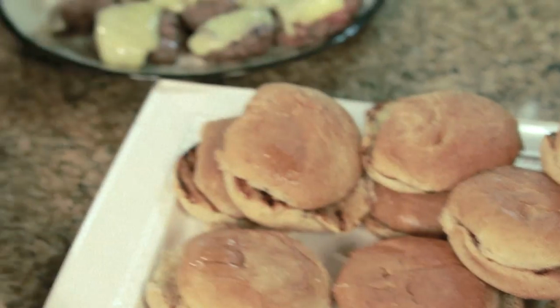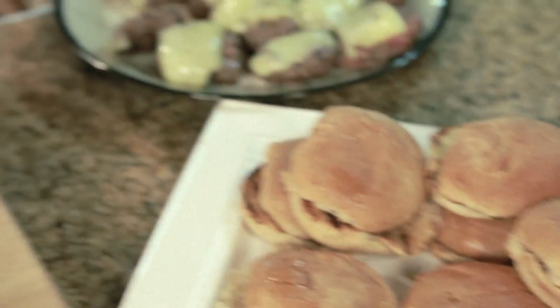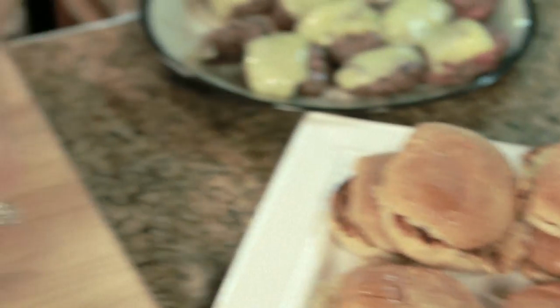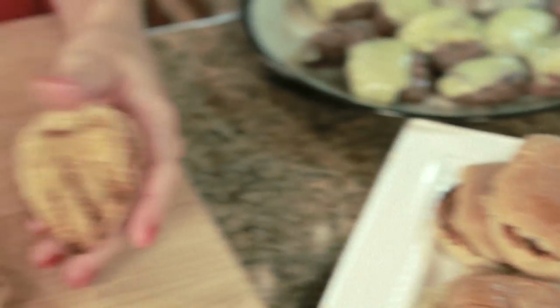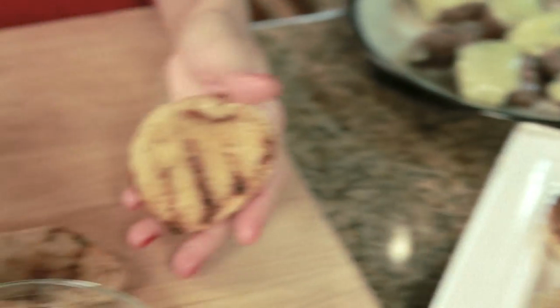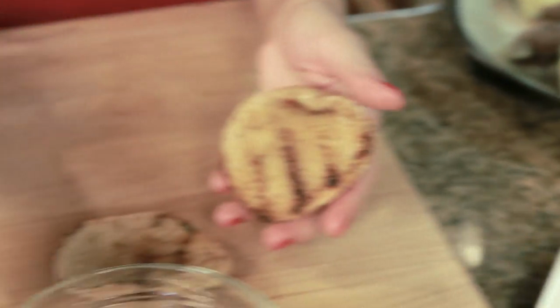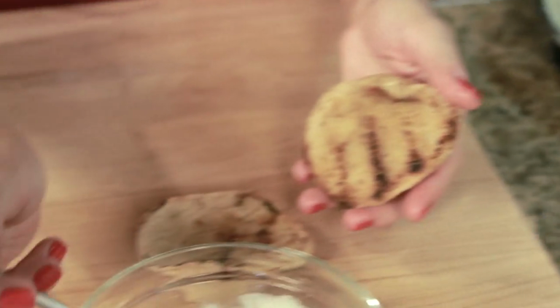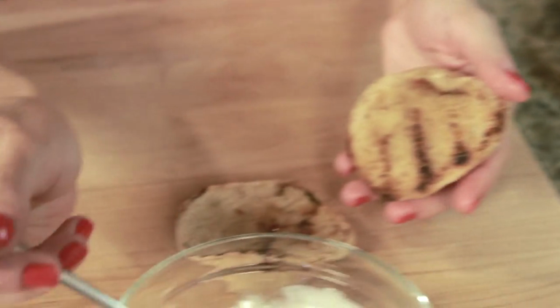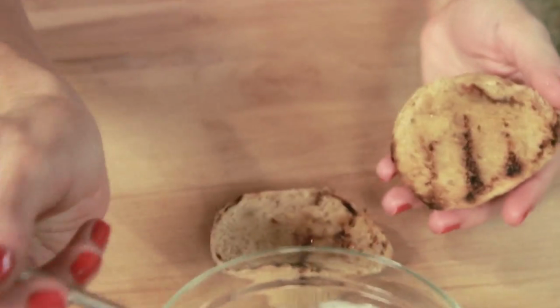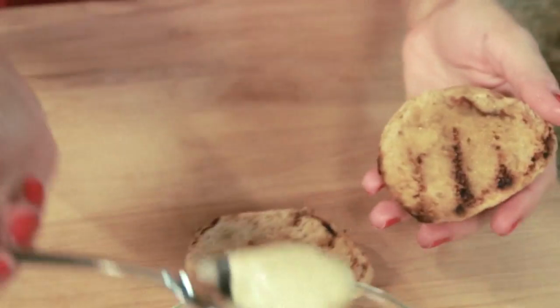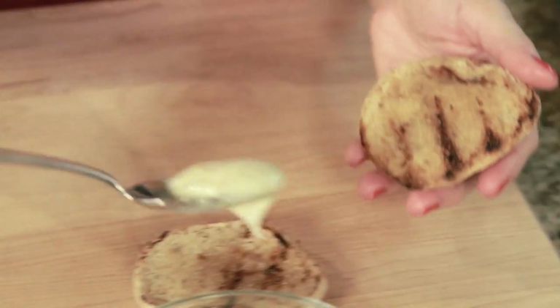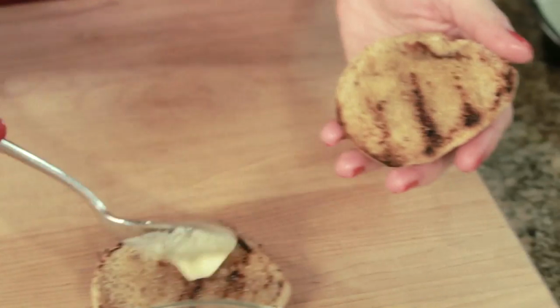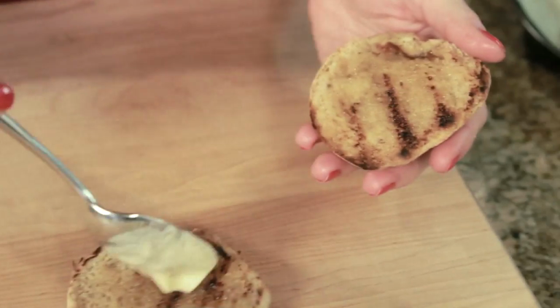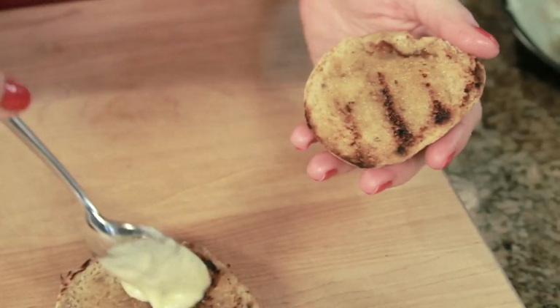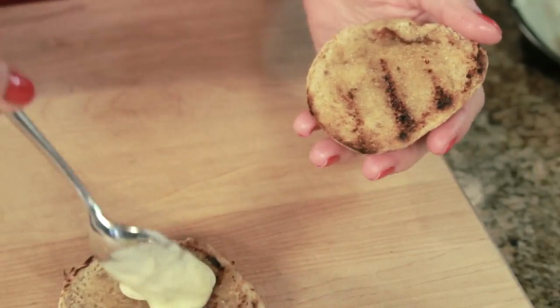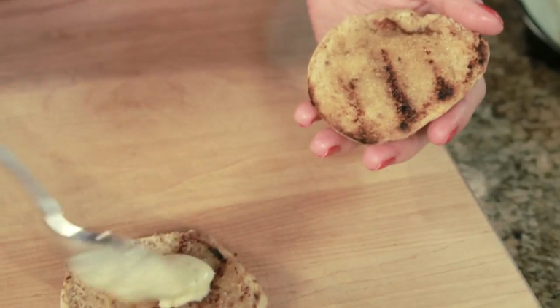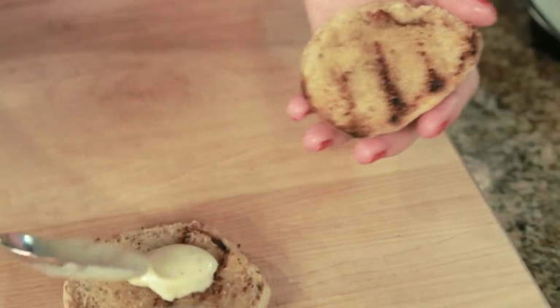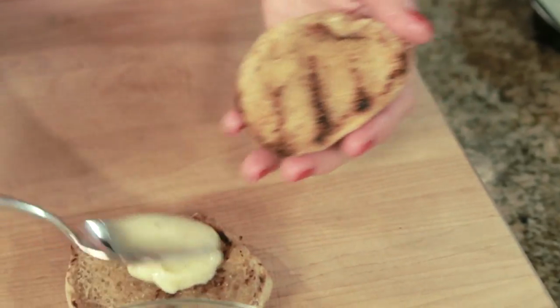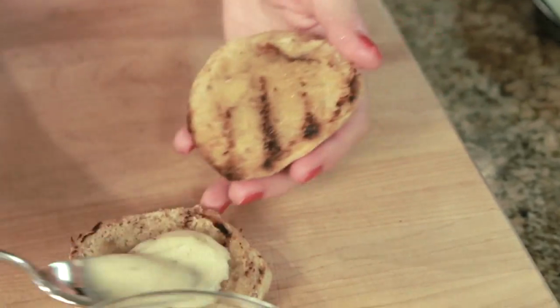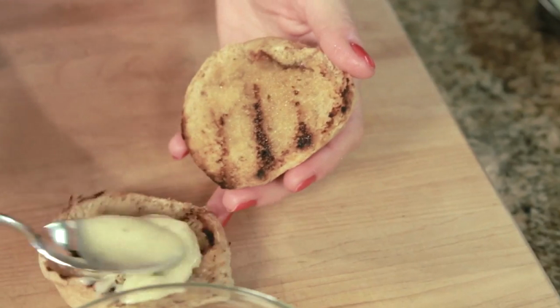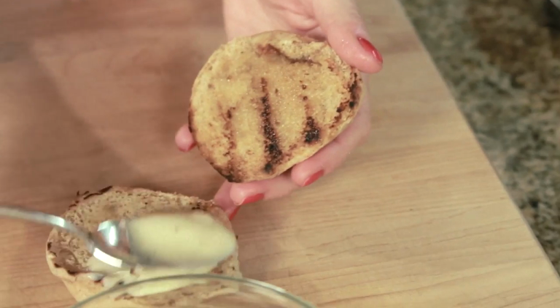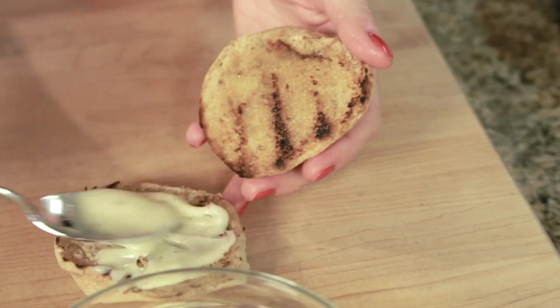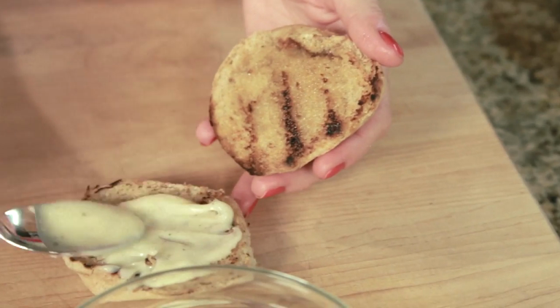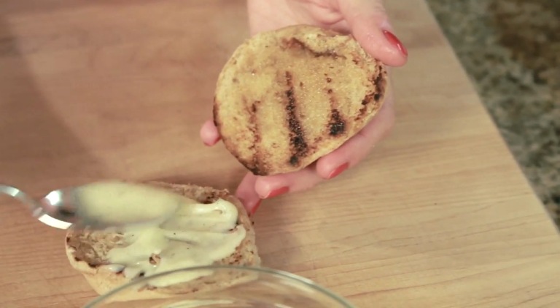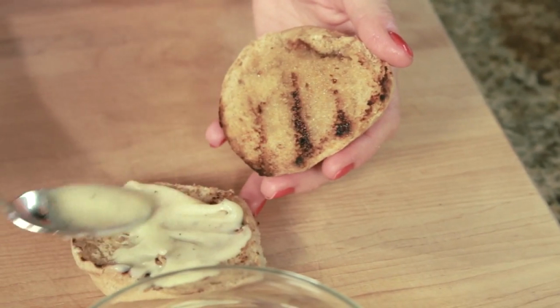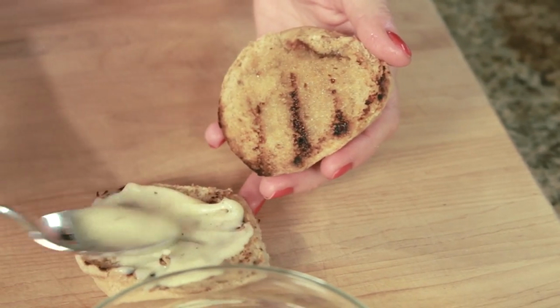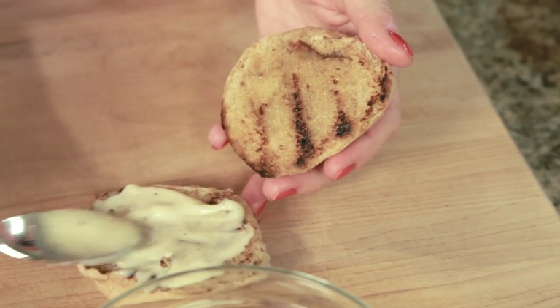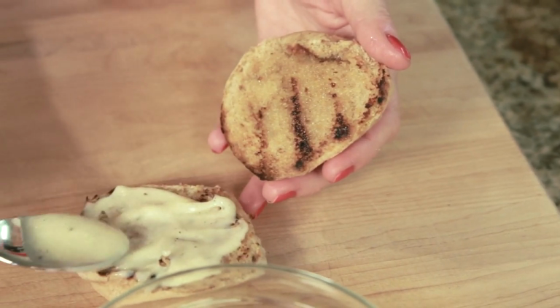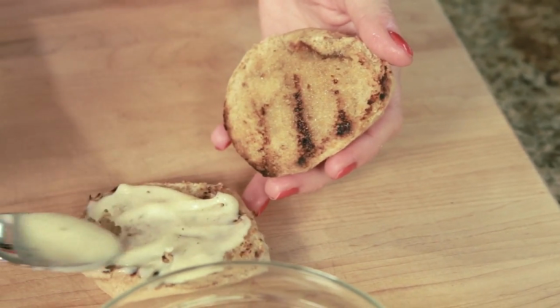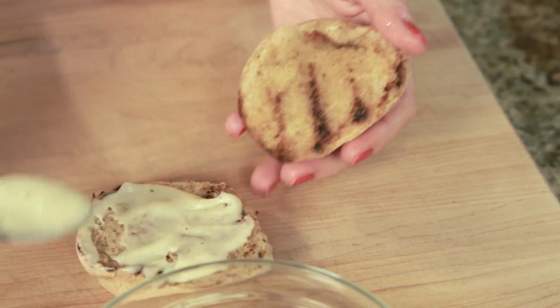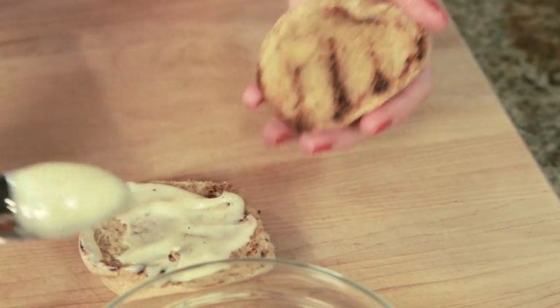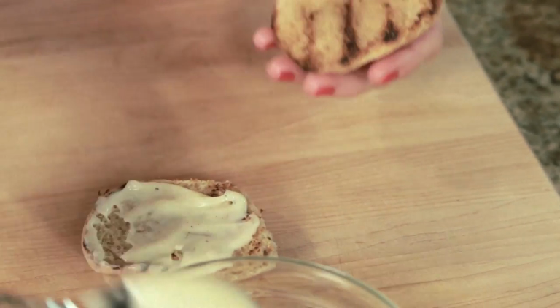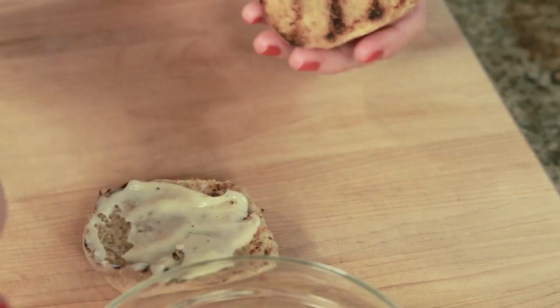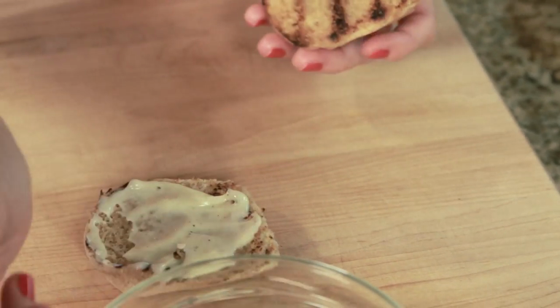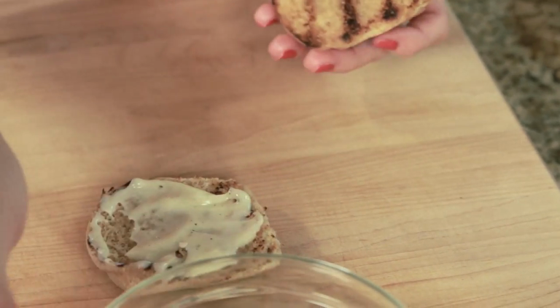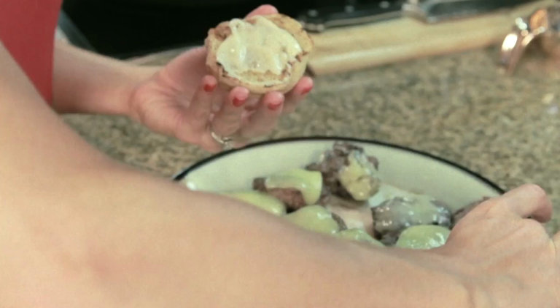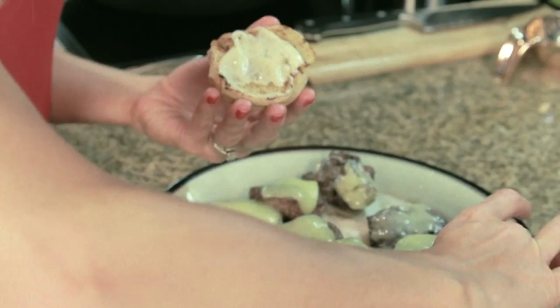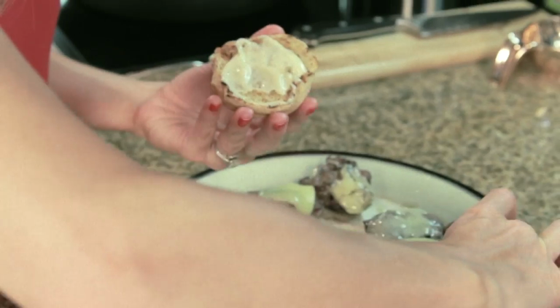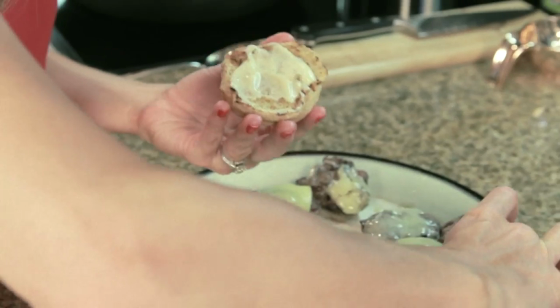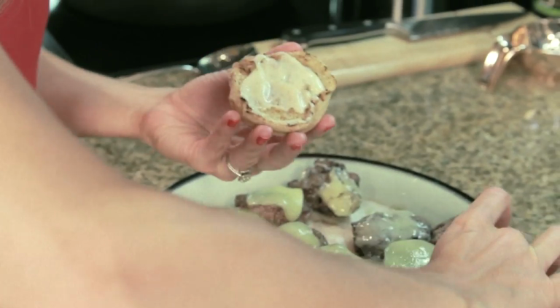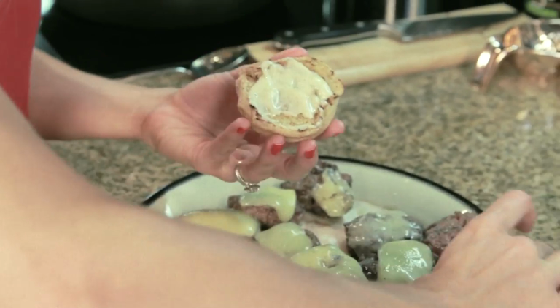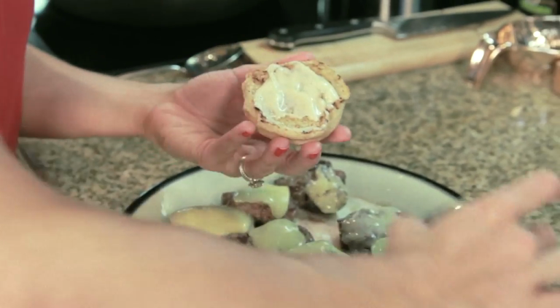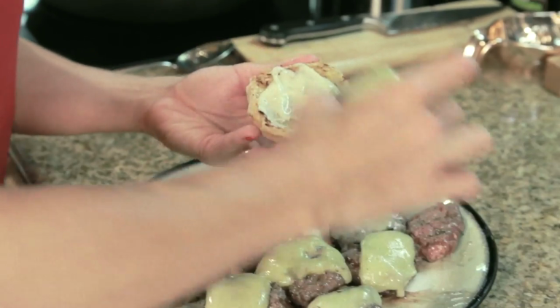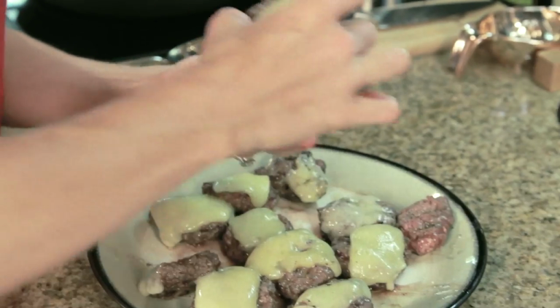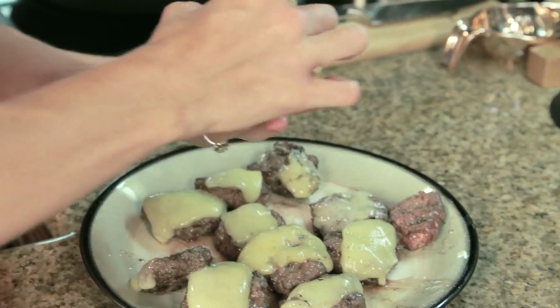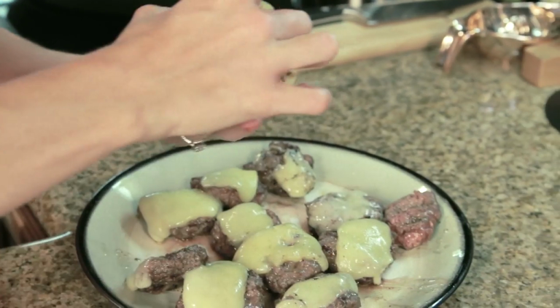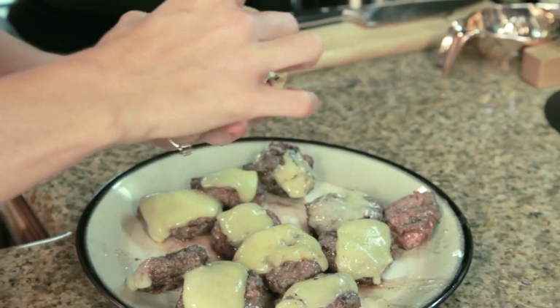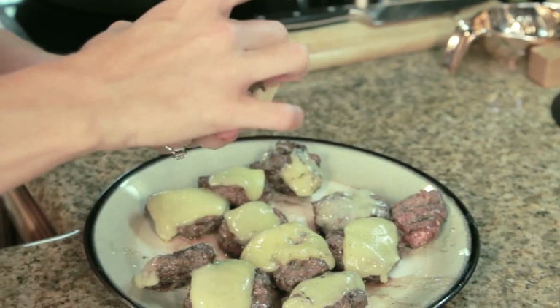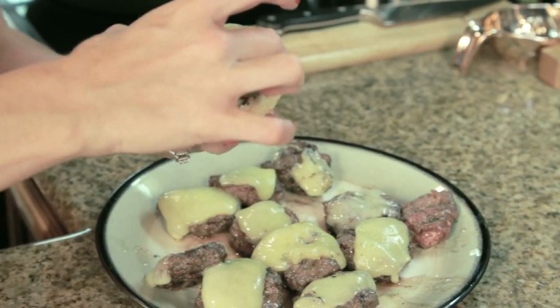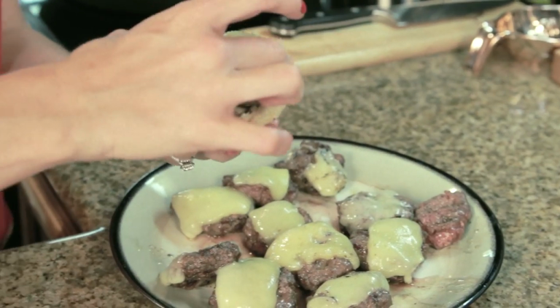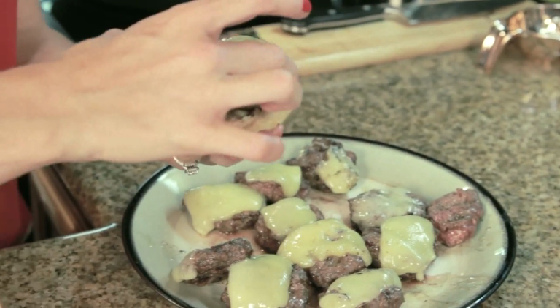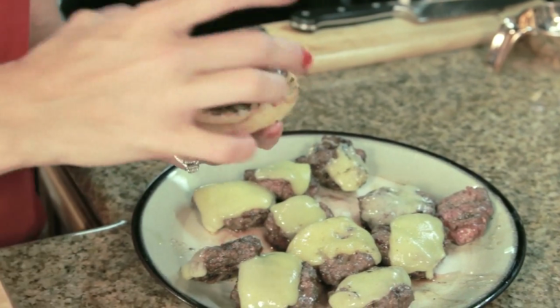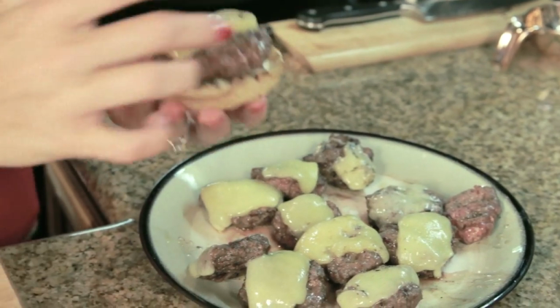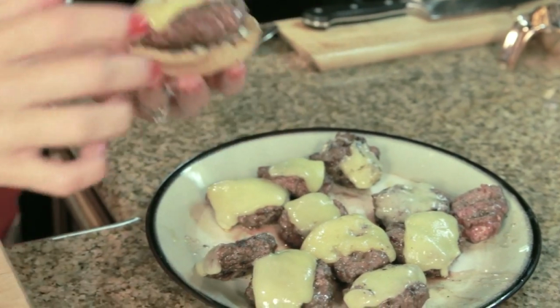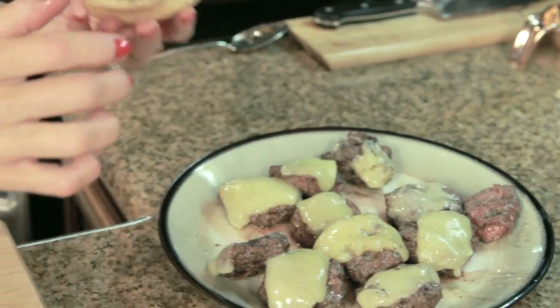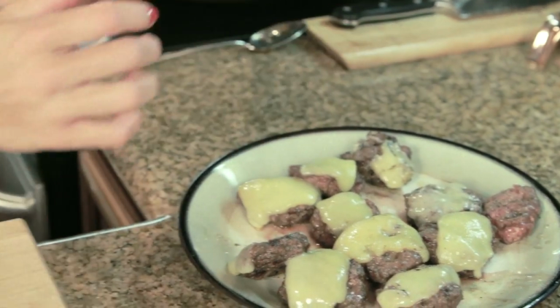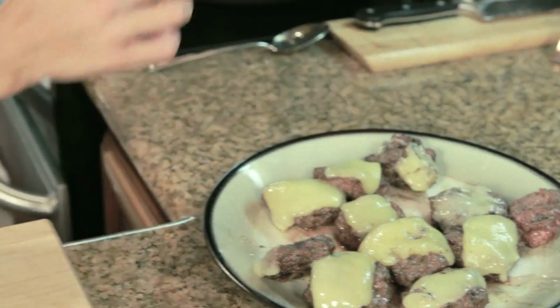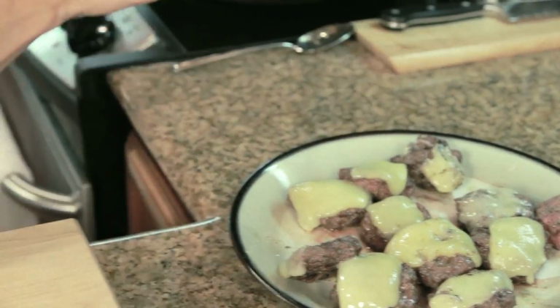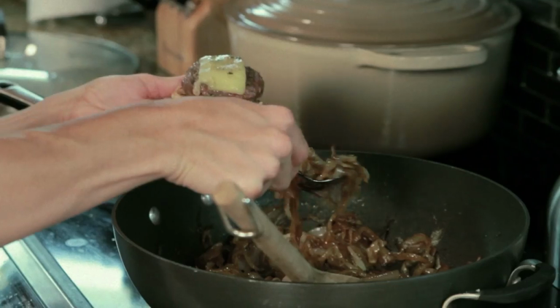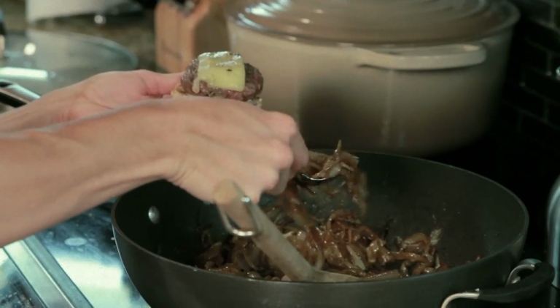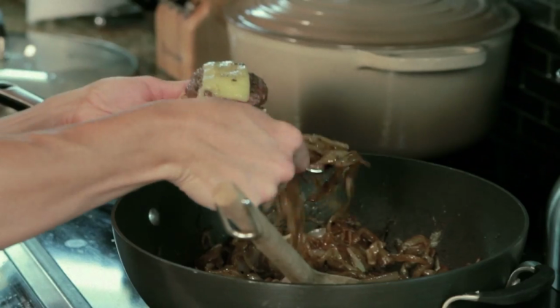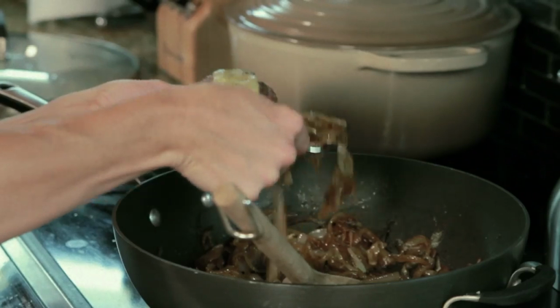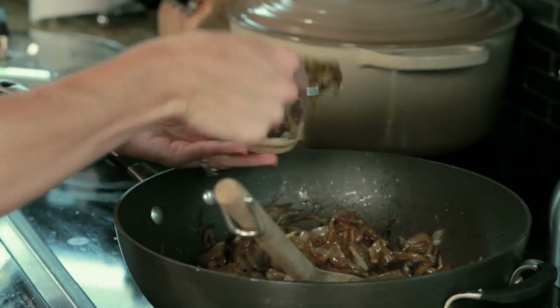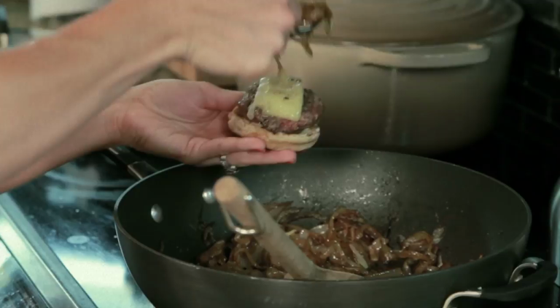Finally, build the burgers. Spread the truffle mayo on each bun, add the cheesy burger, and top with the caramelized onions.